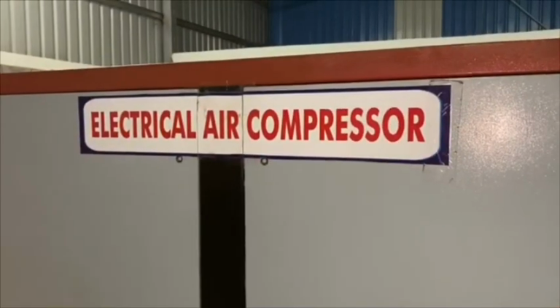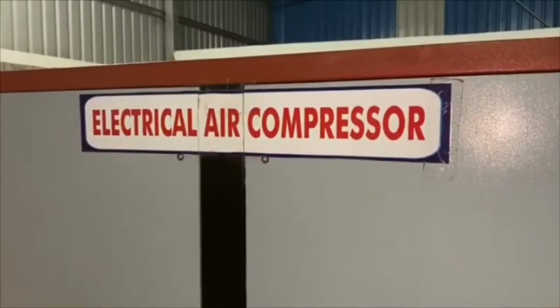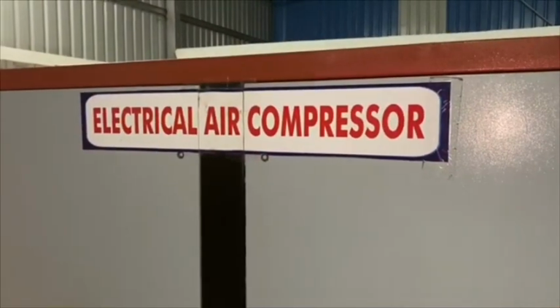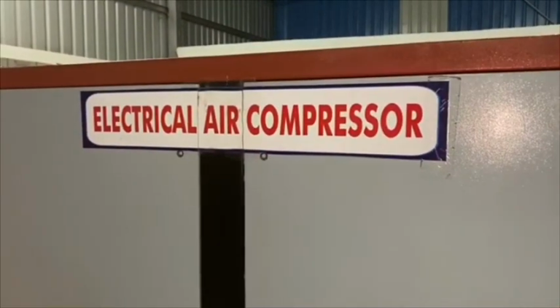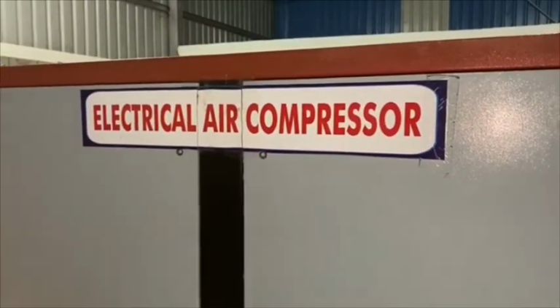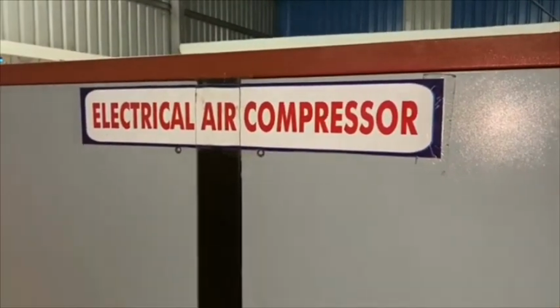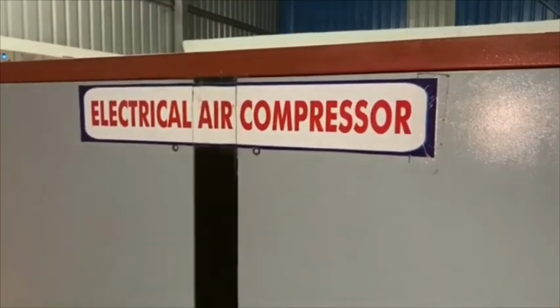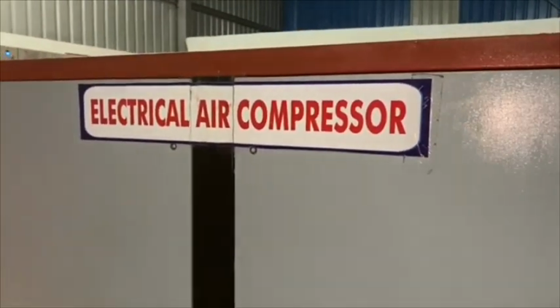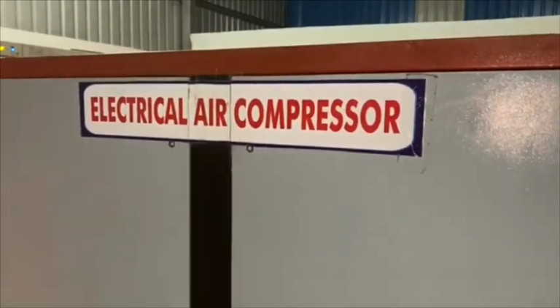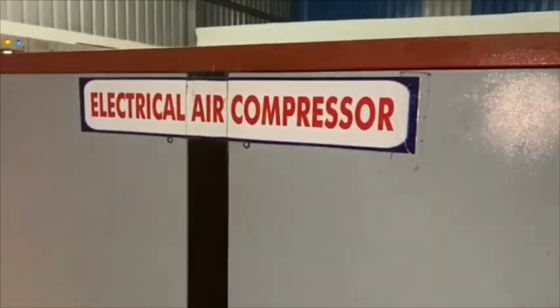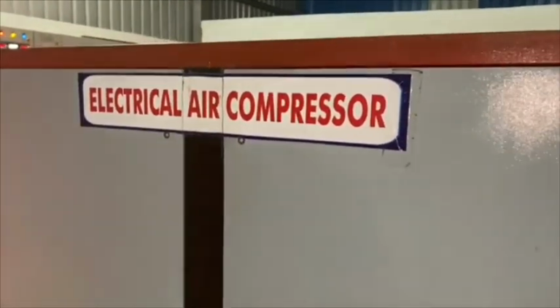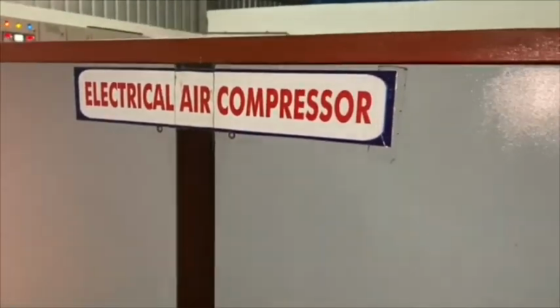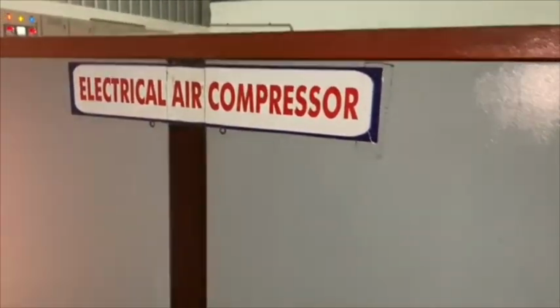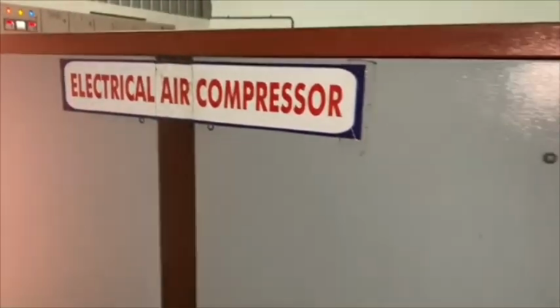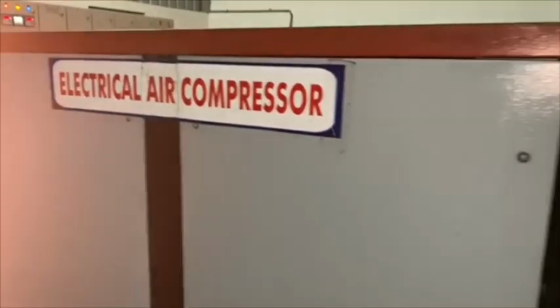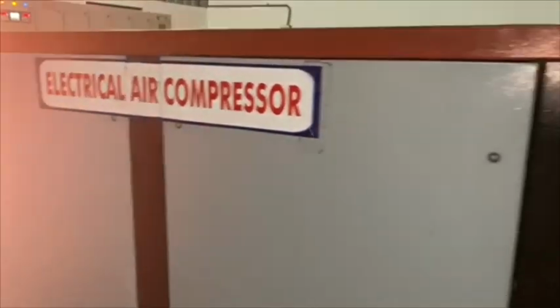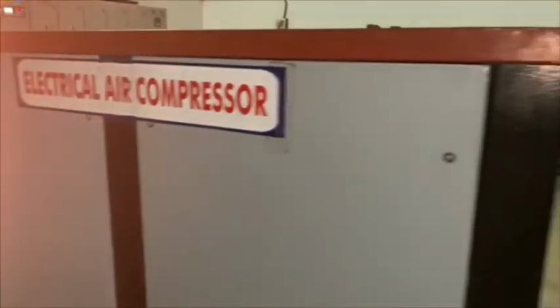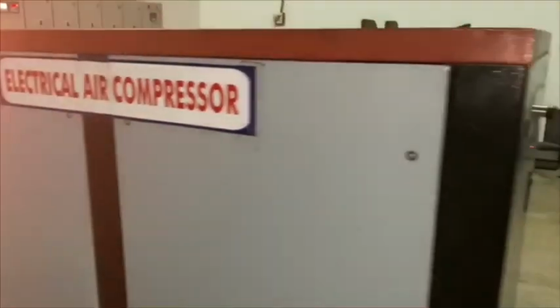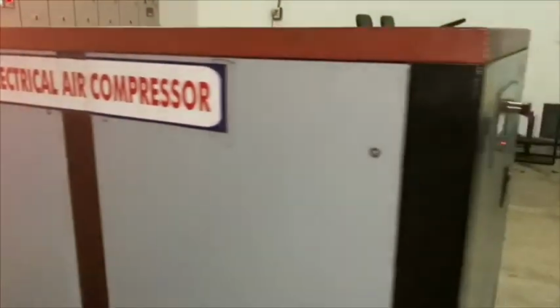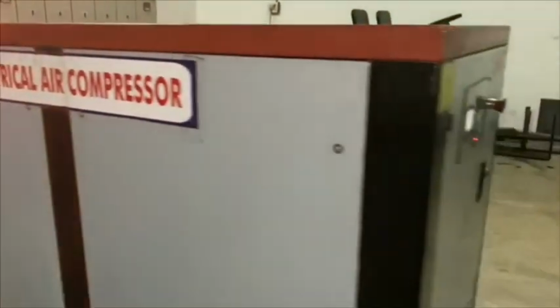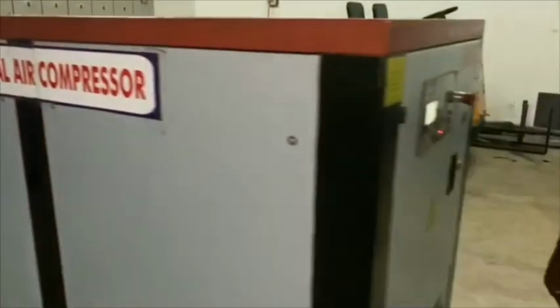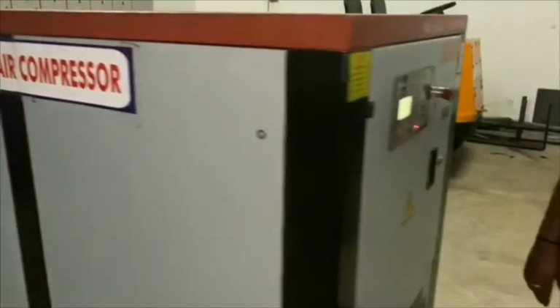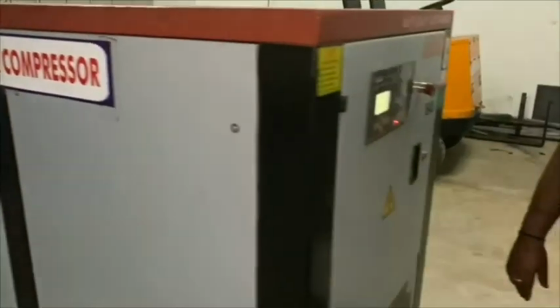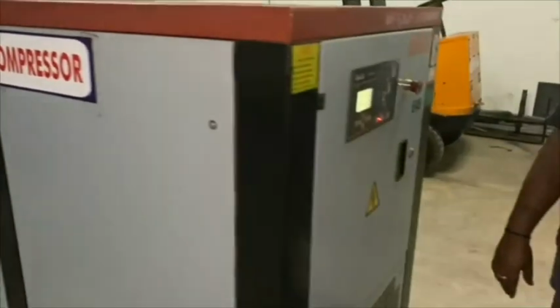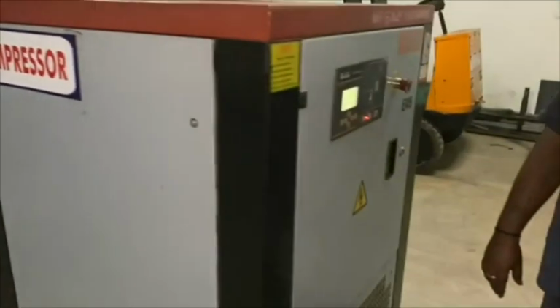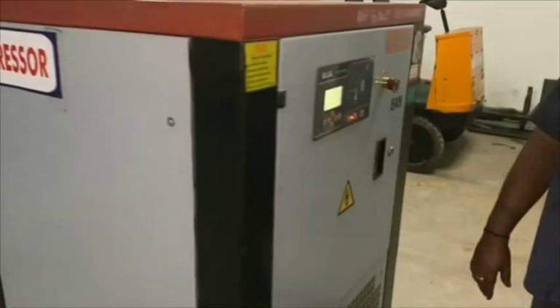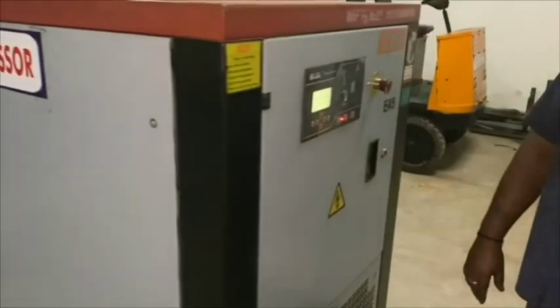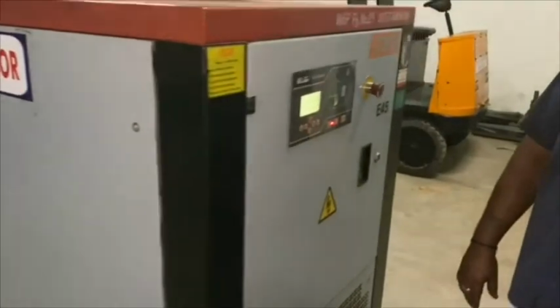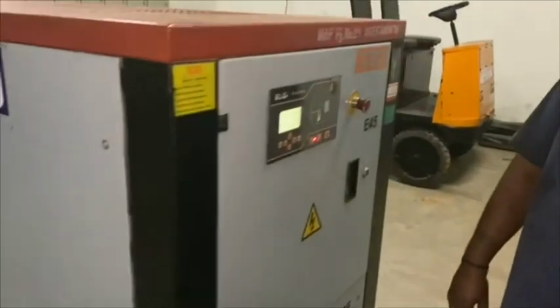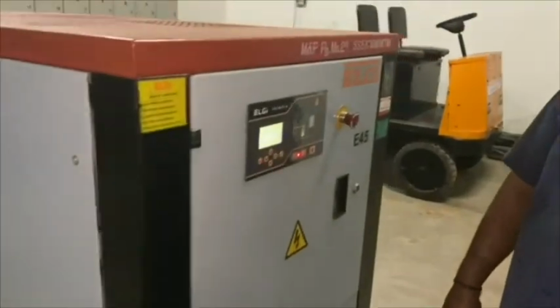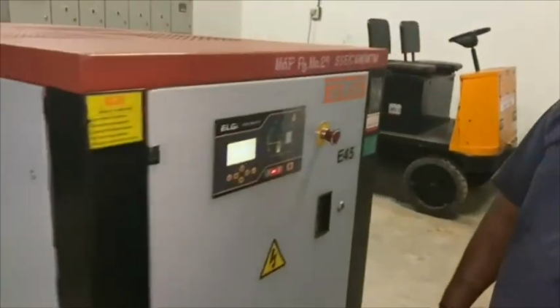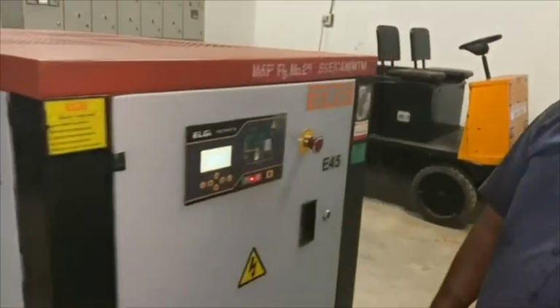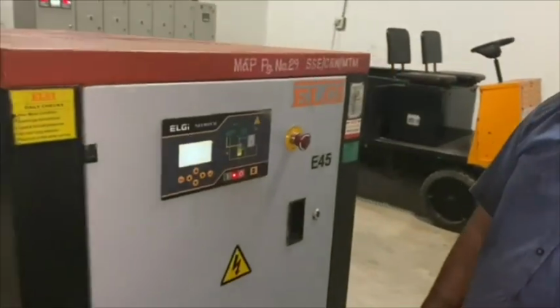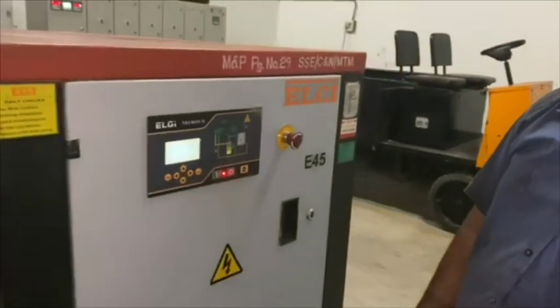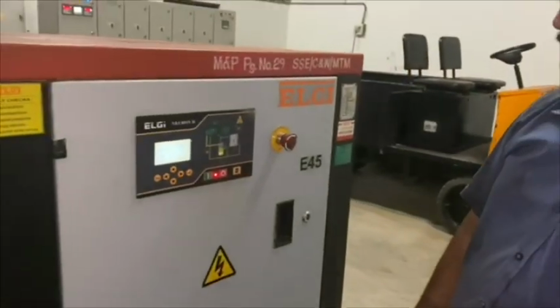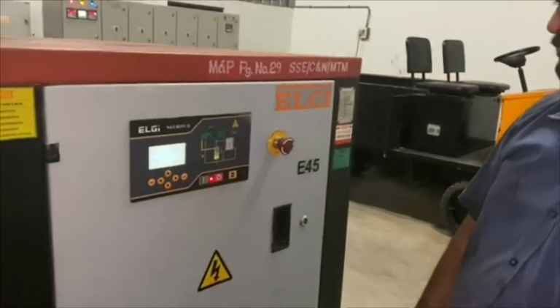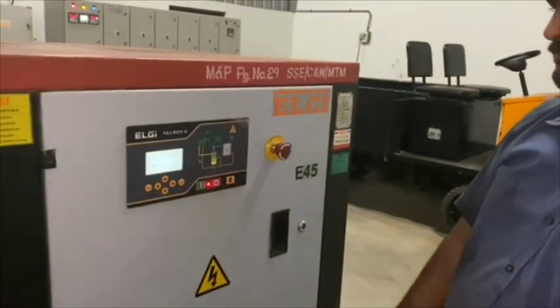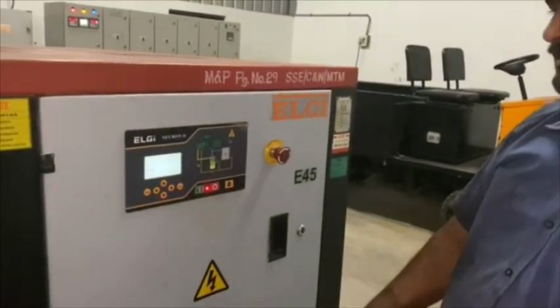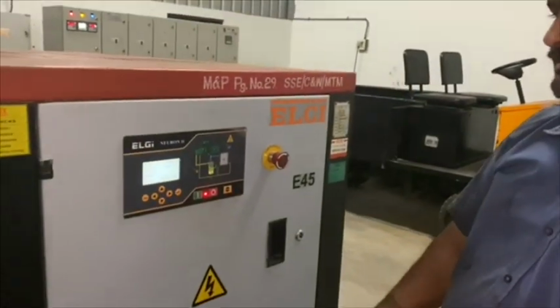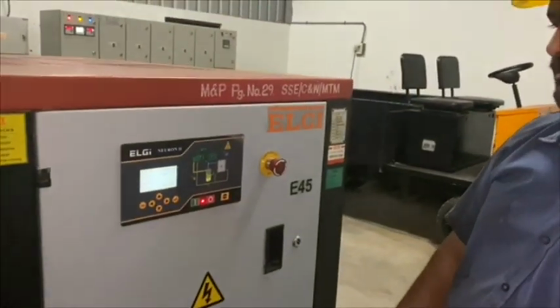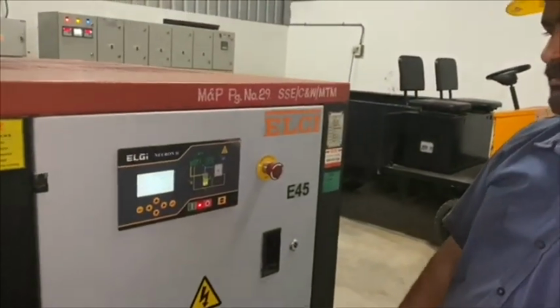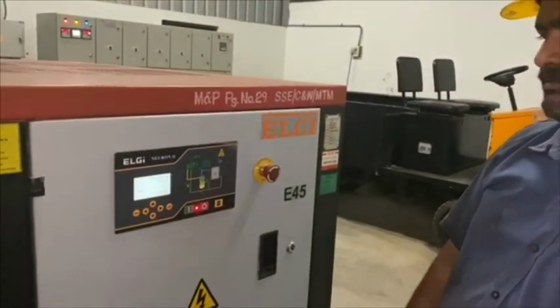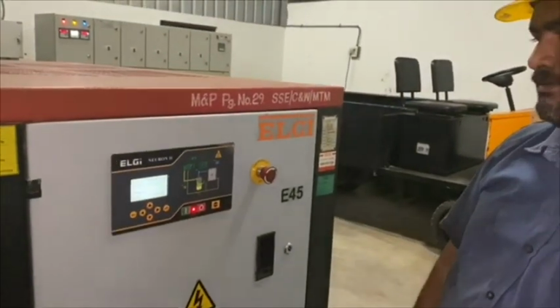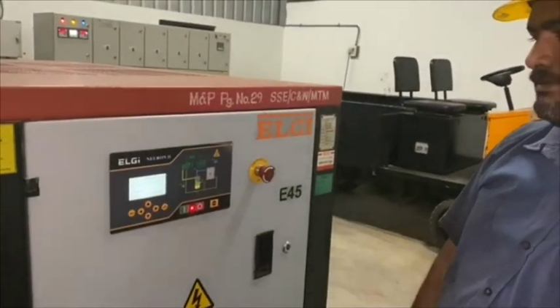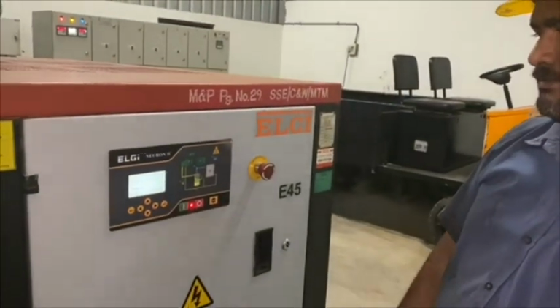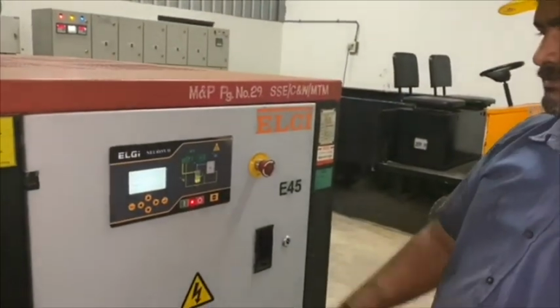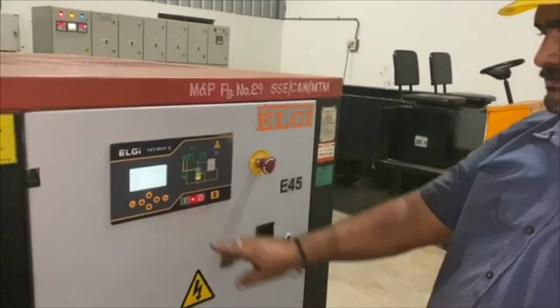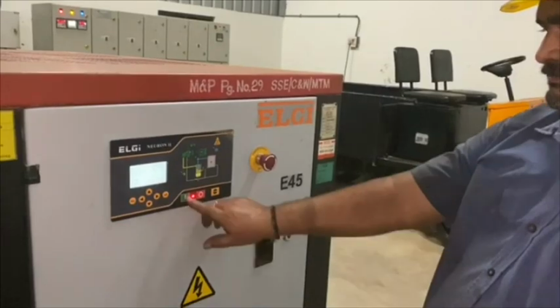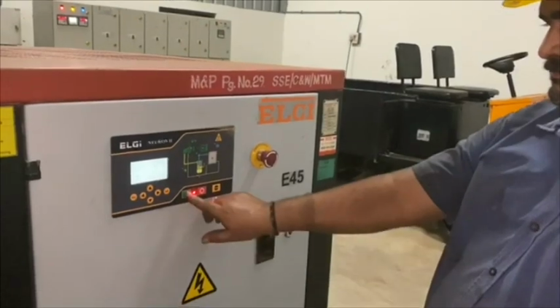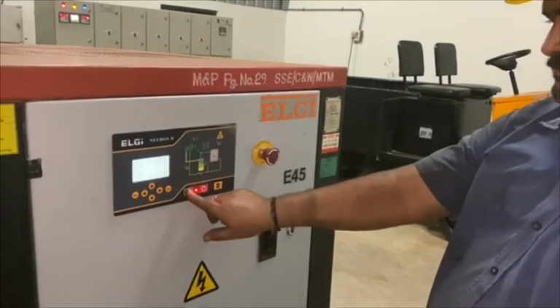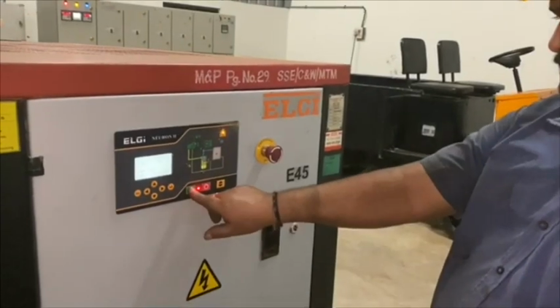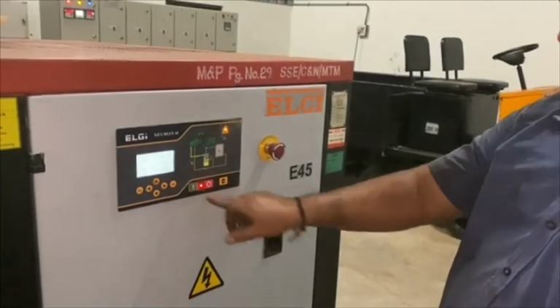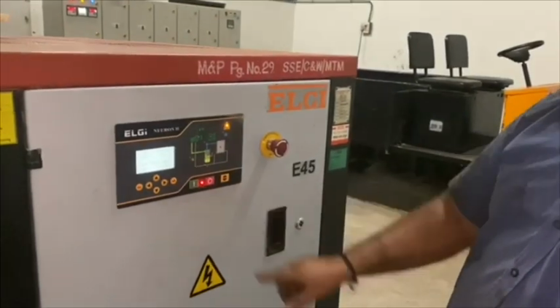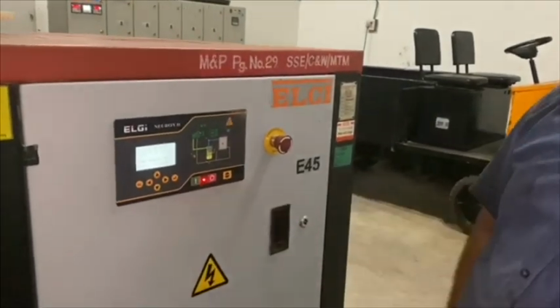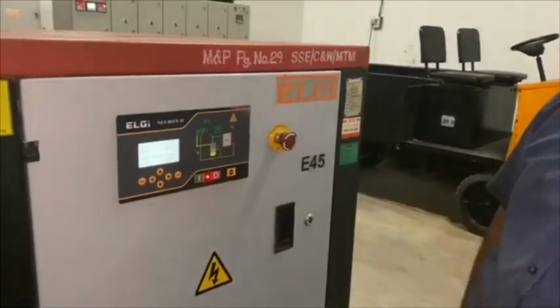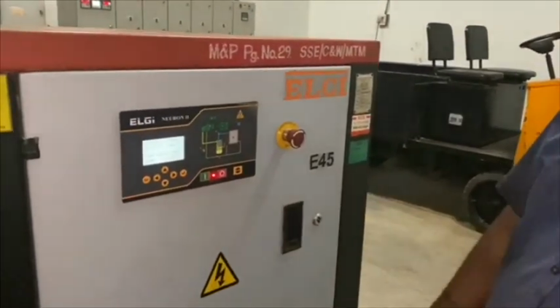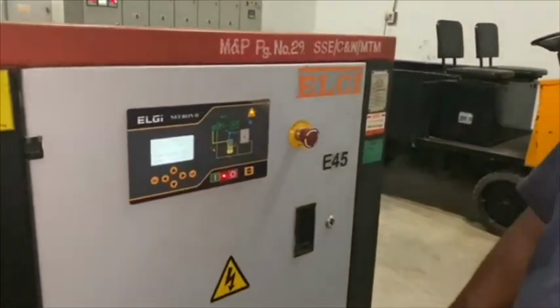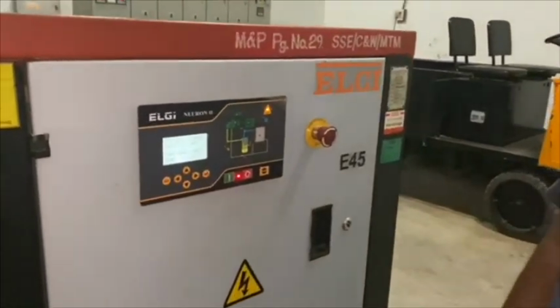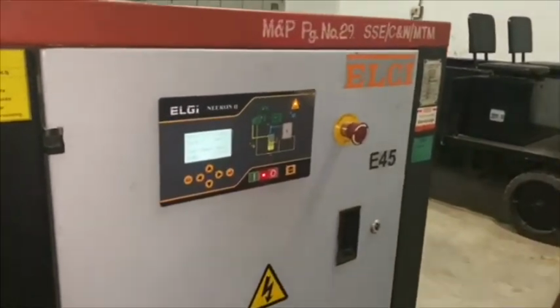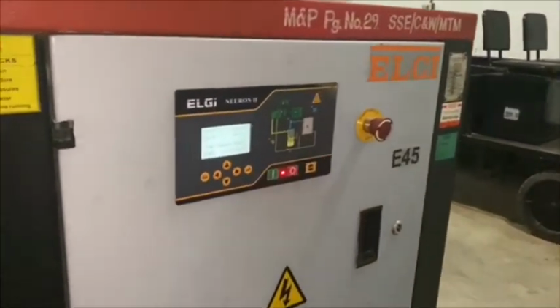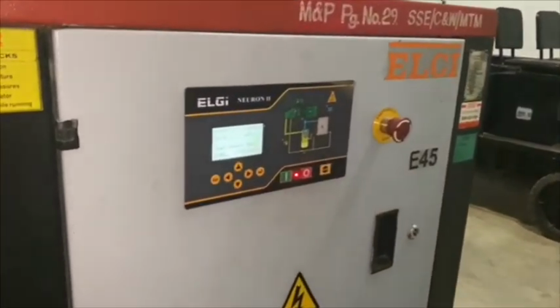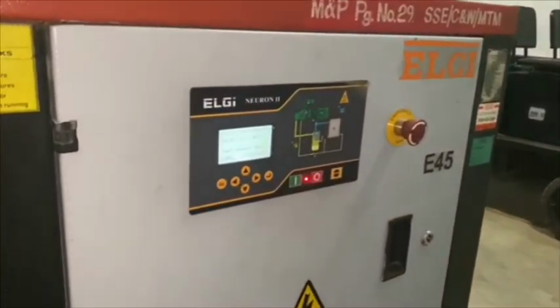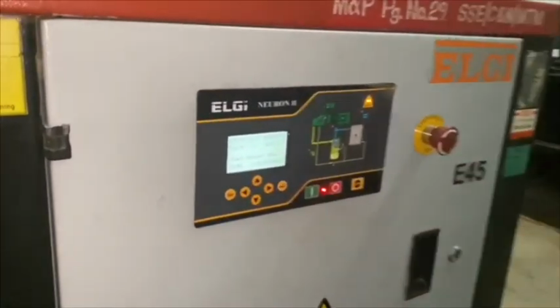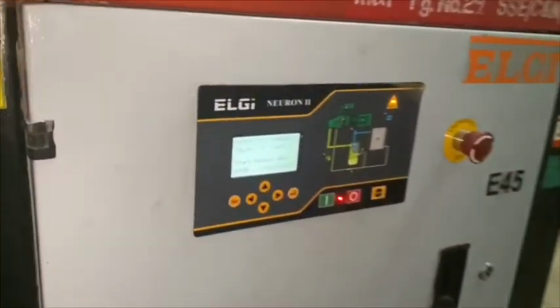Then, turn ON the air compressor and wait for MR pressure to reach 7 kg per centimeter square.